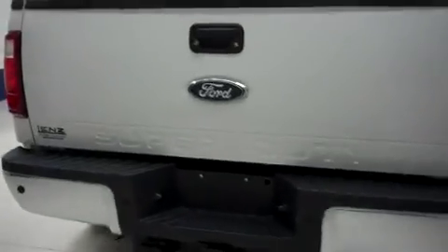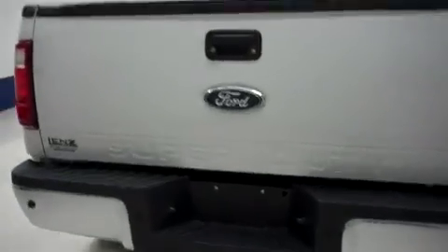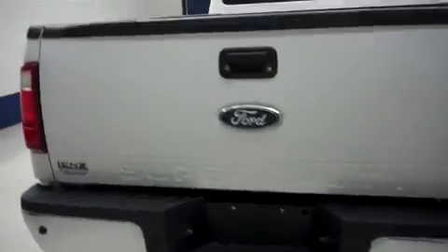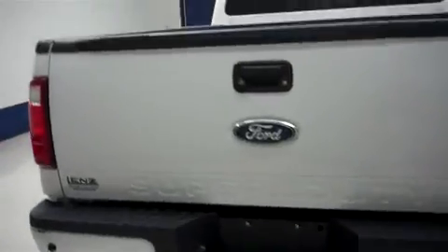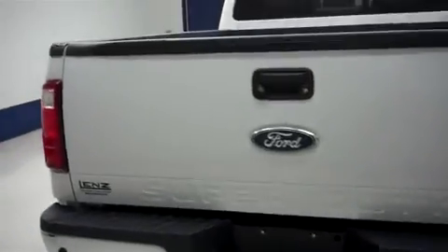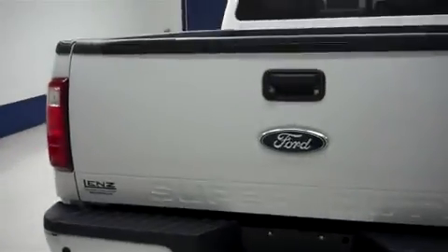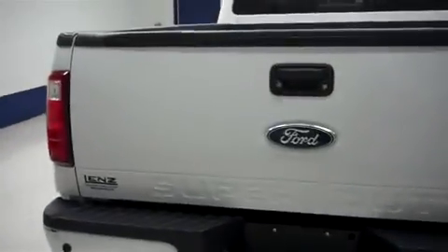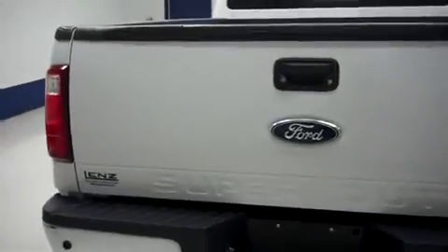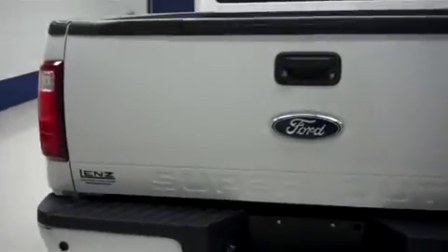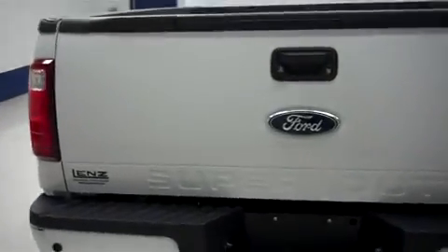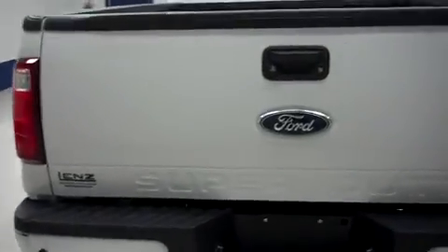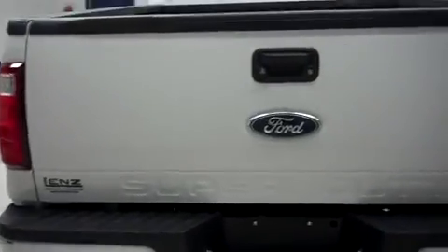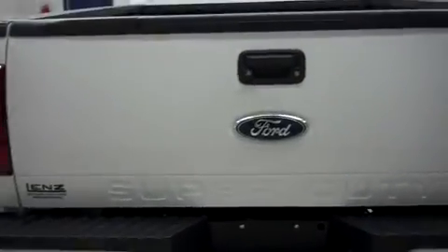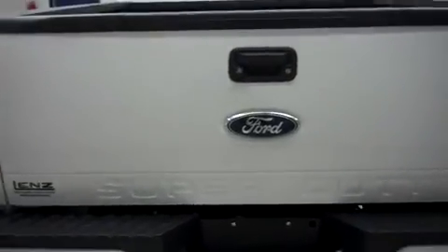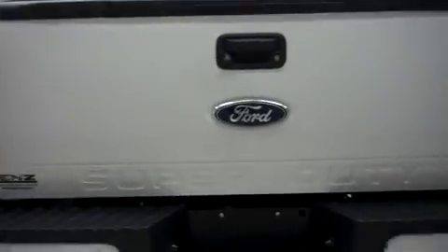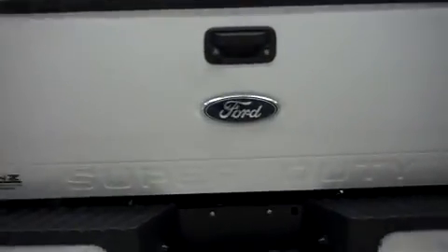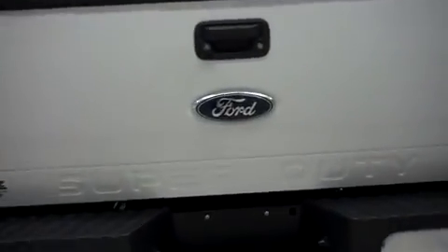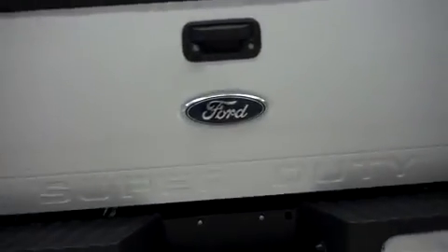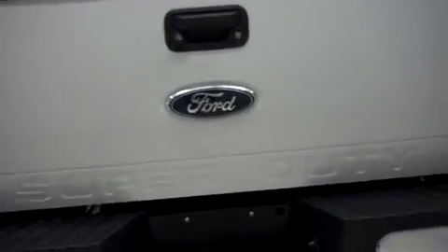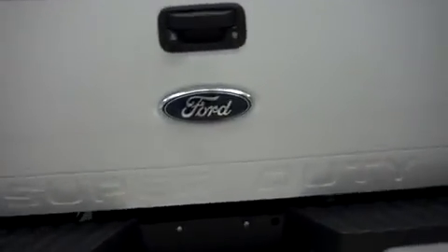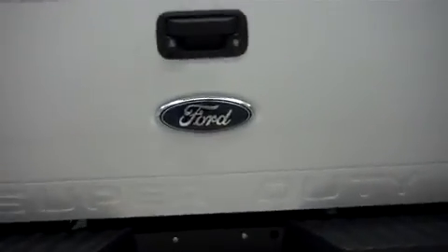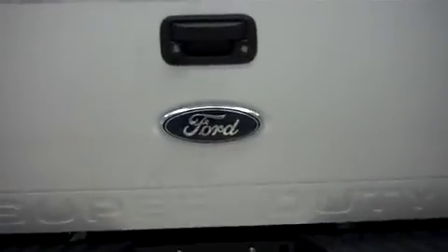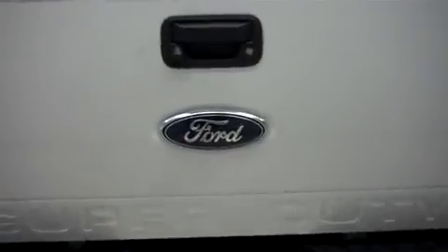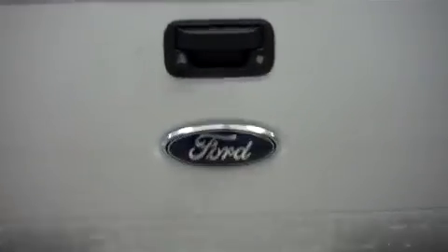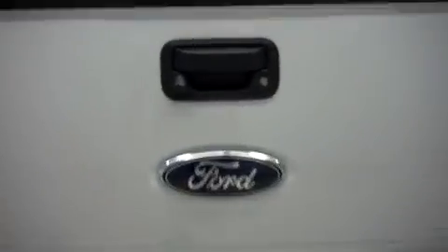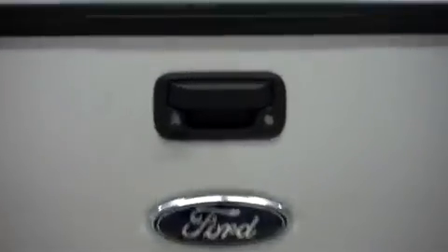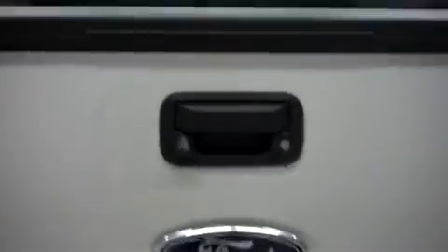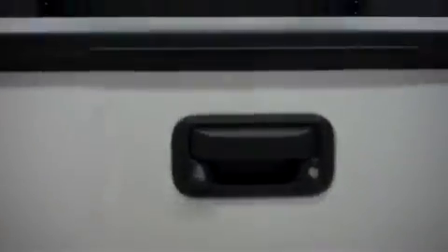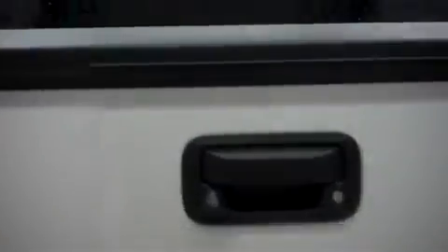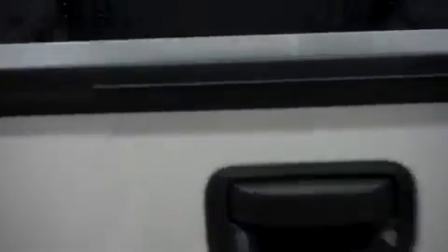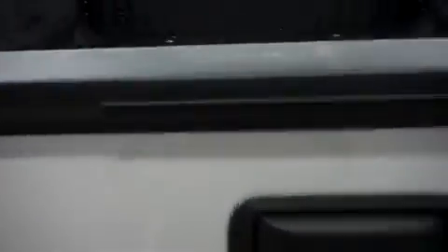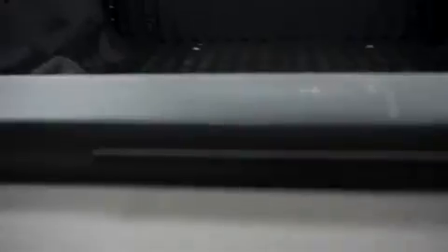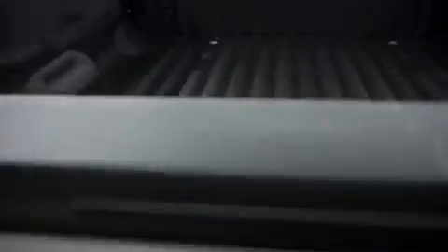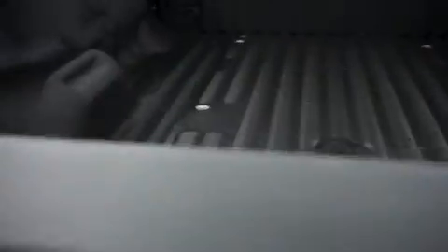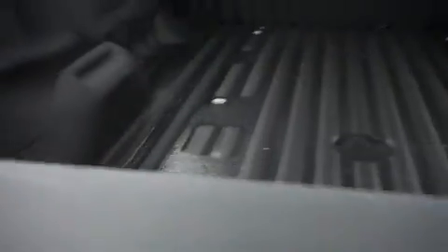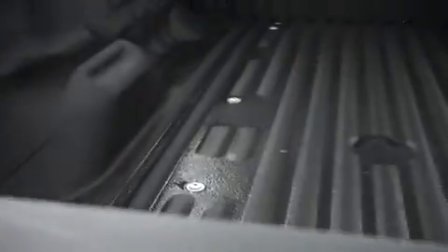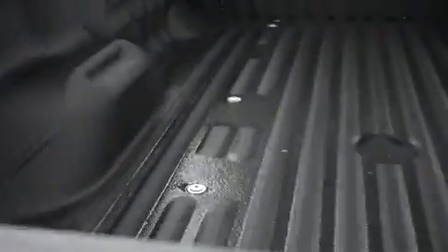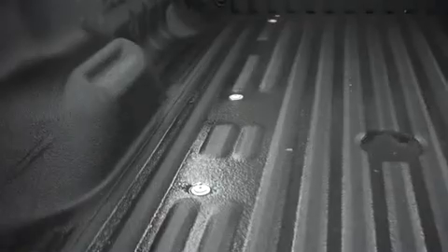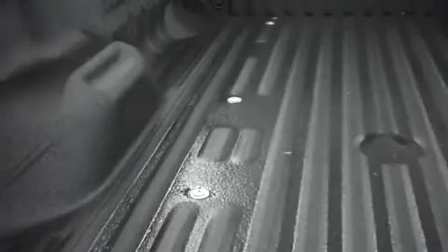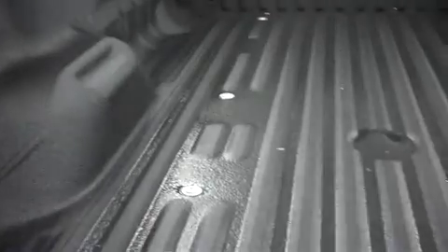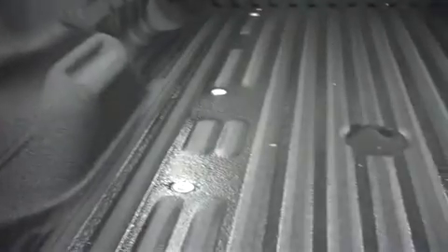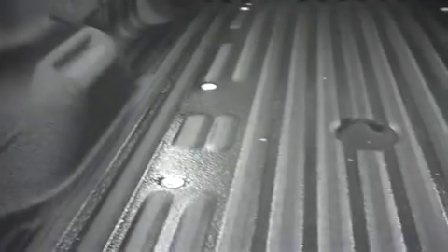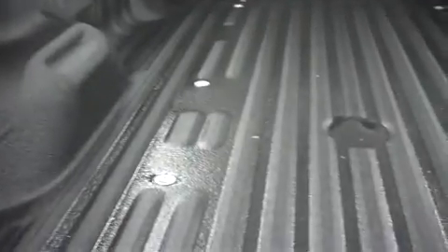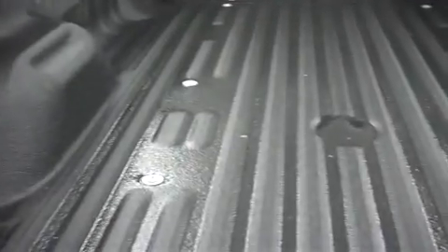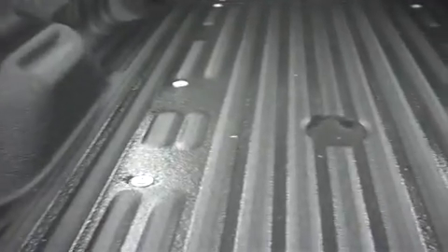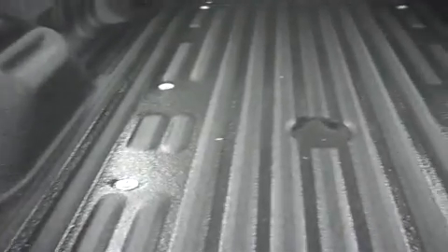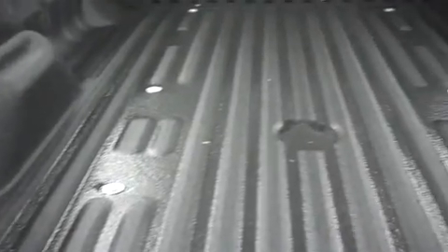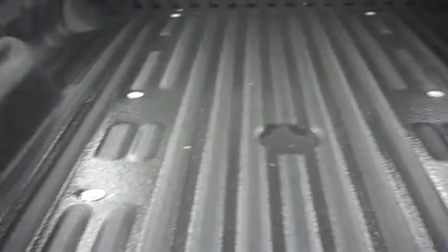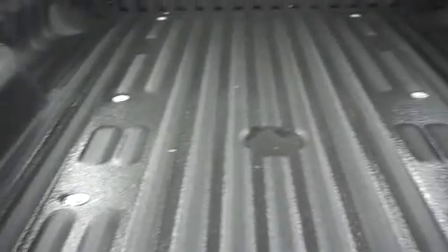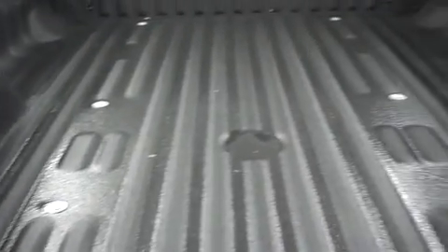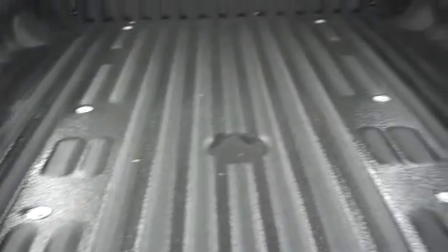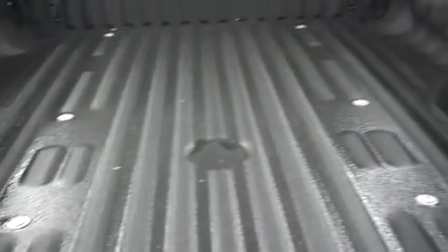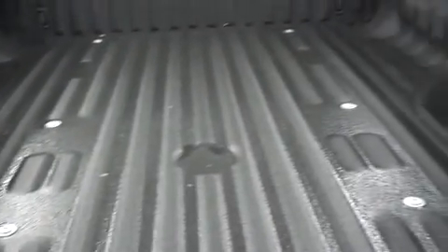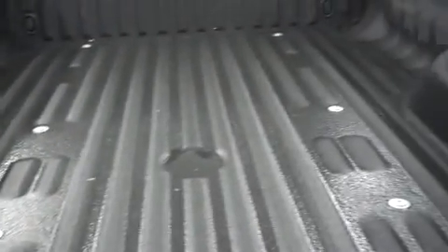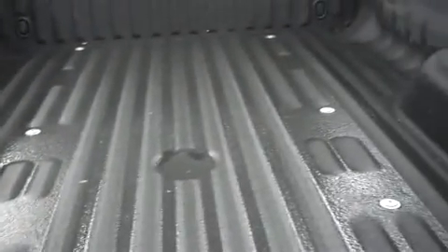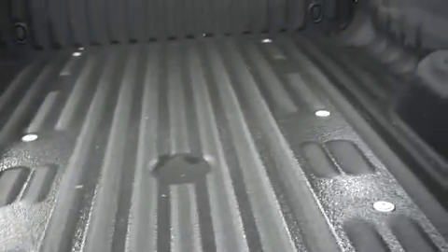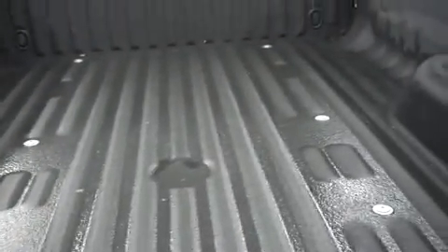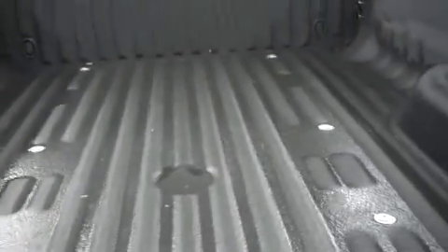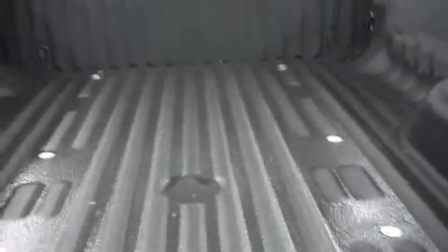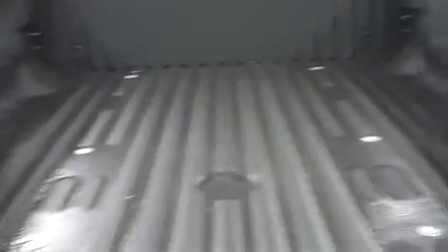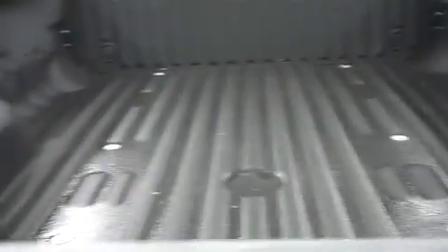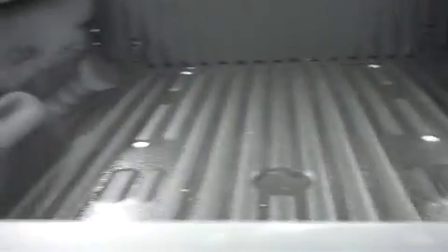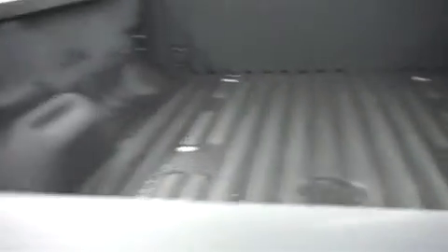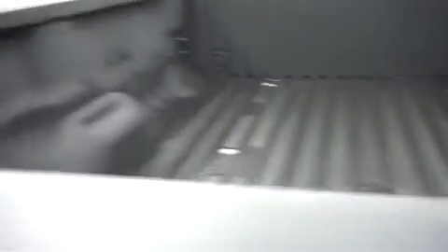A locking step assist tailgate with a reverse camera. Inside, there's a spray-in bed liner — nice and clean, that'll help you protect the bed.